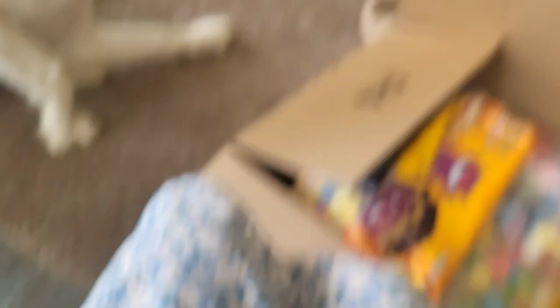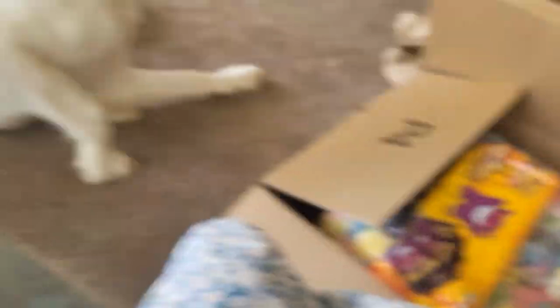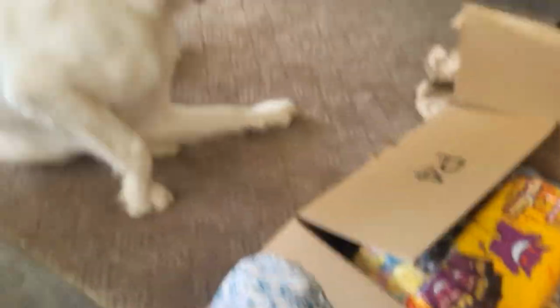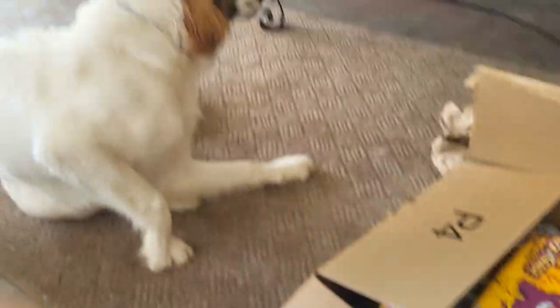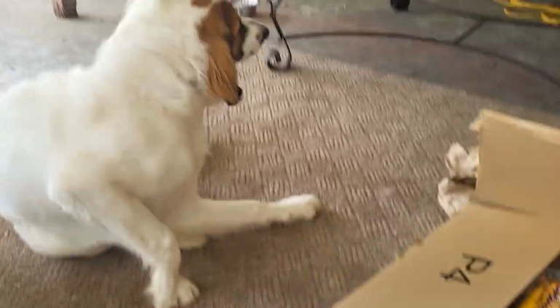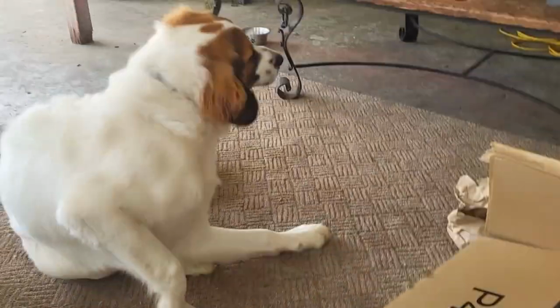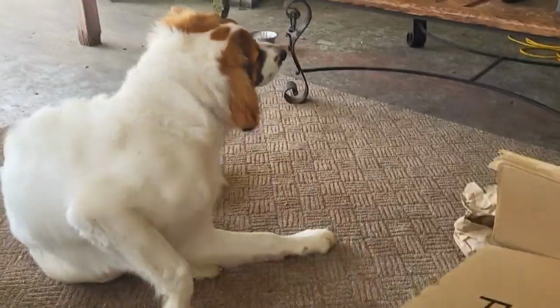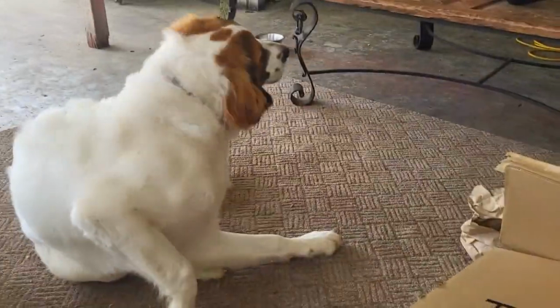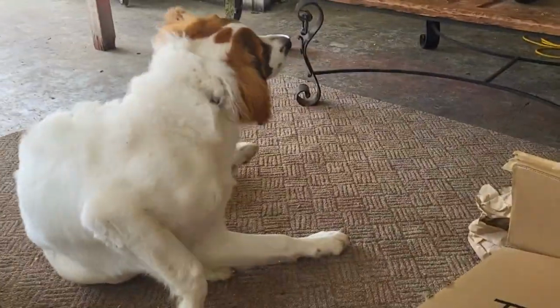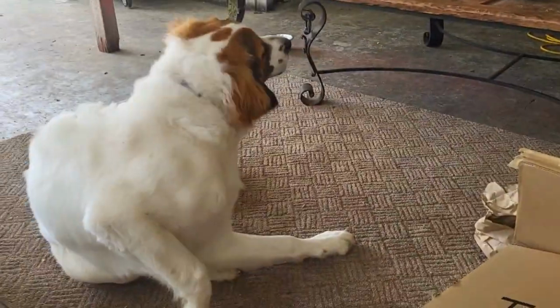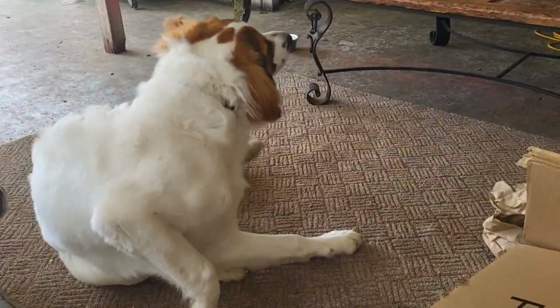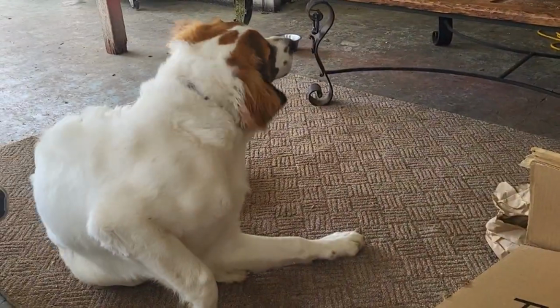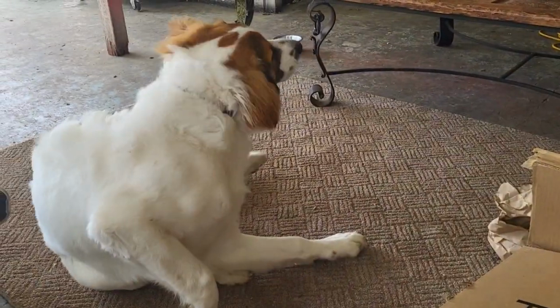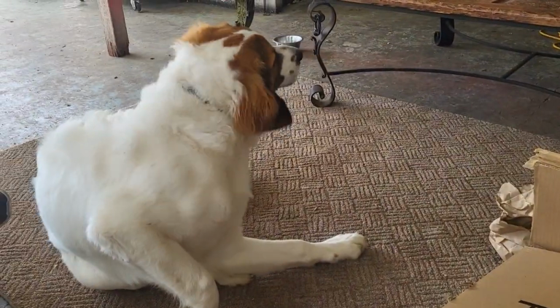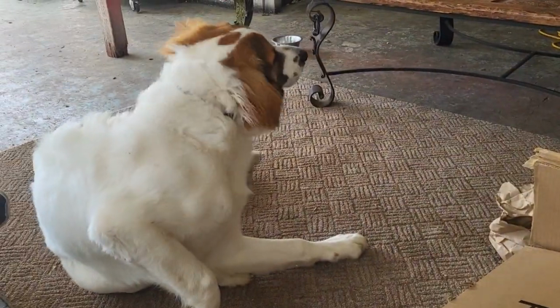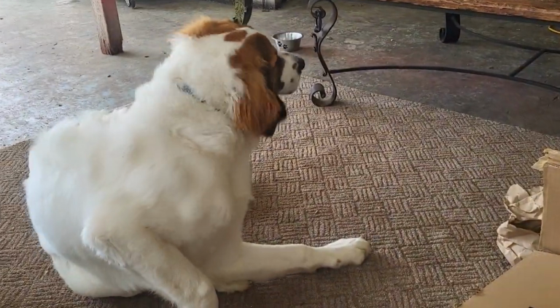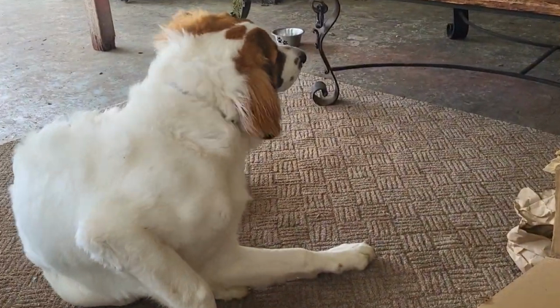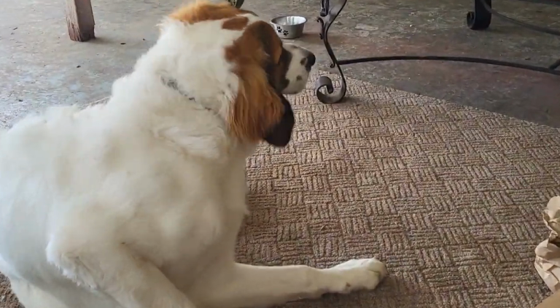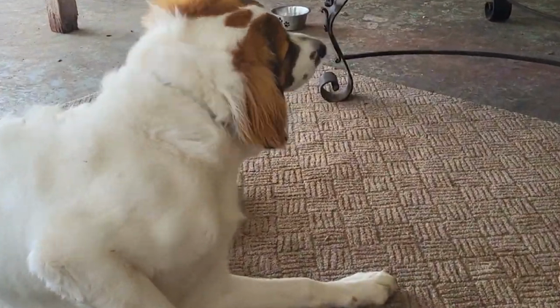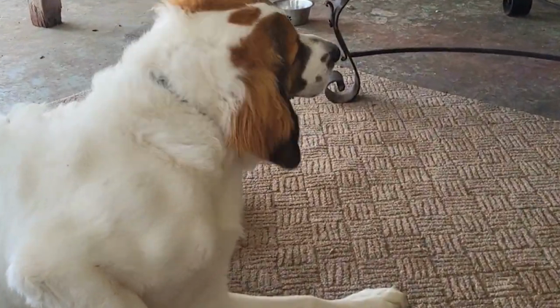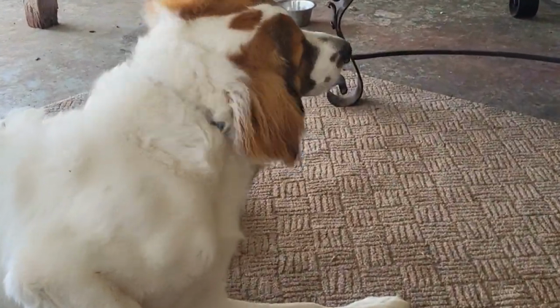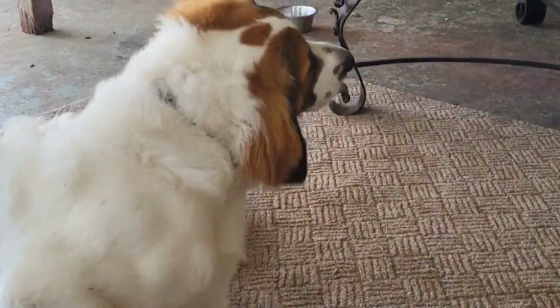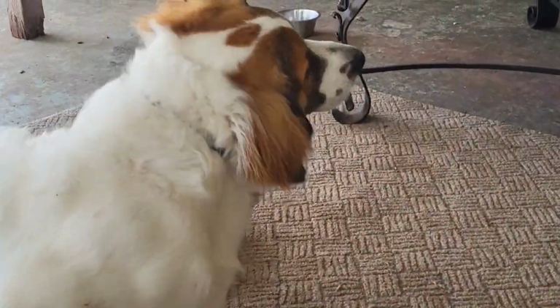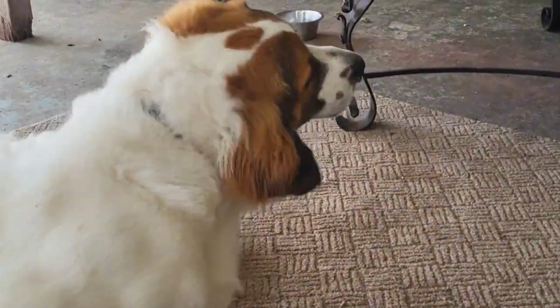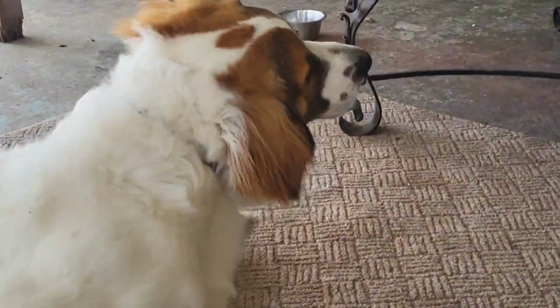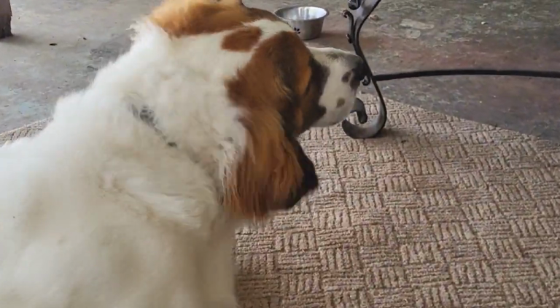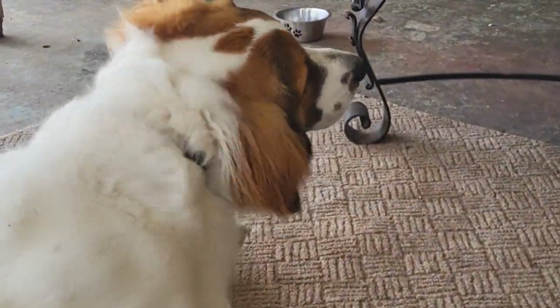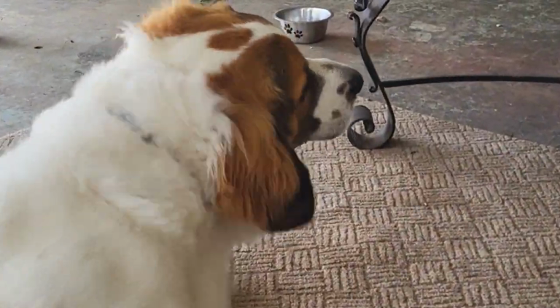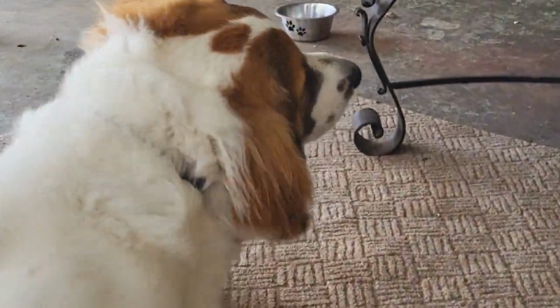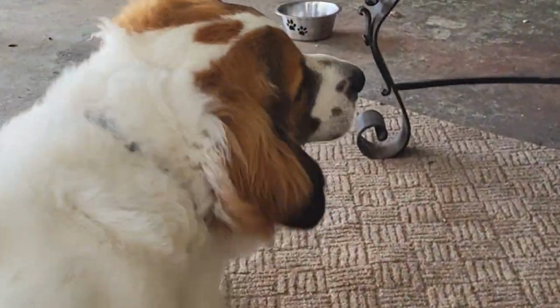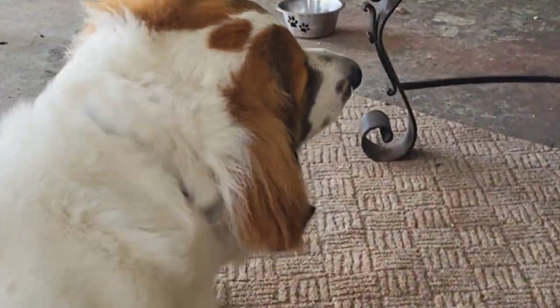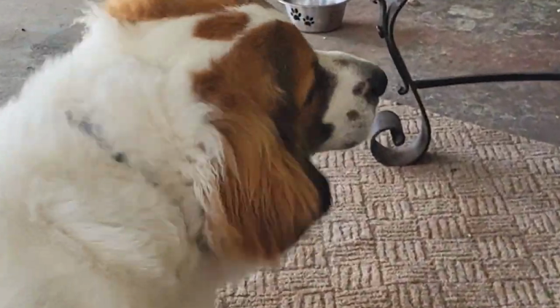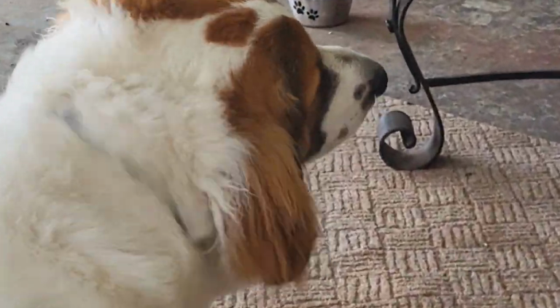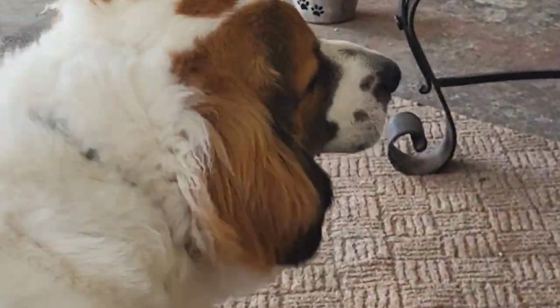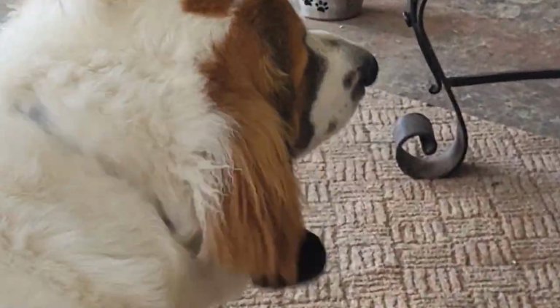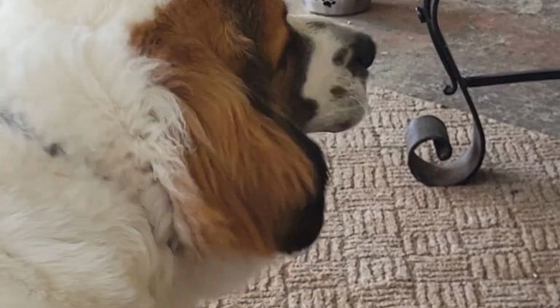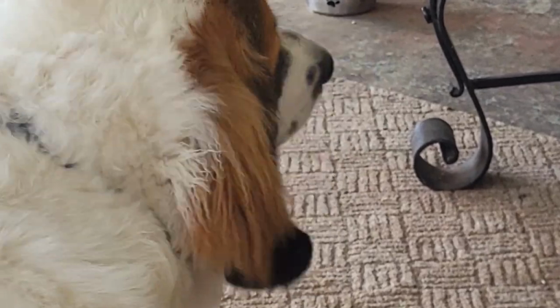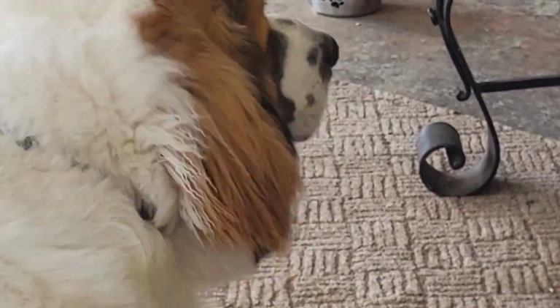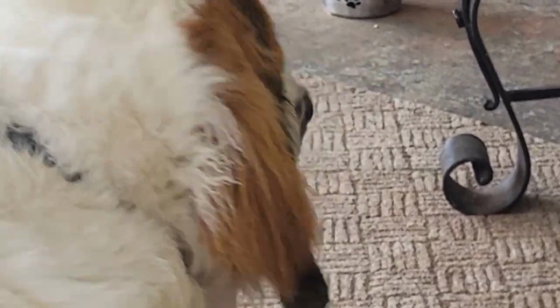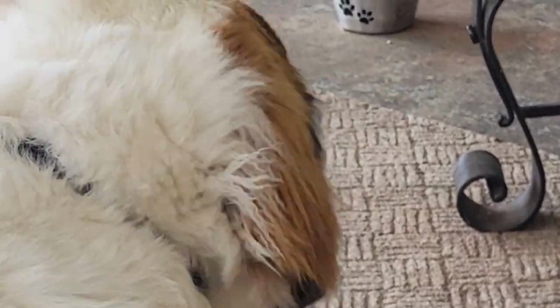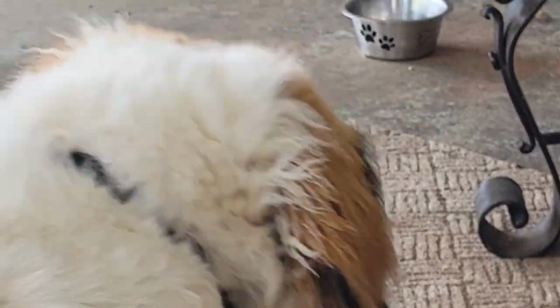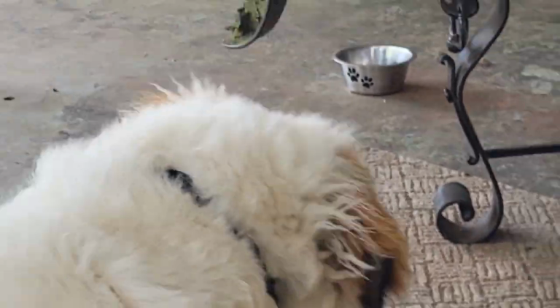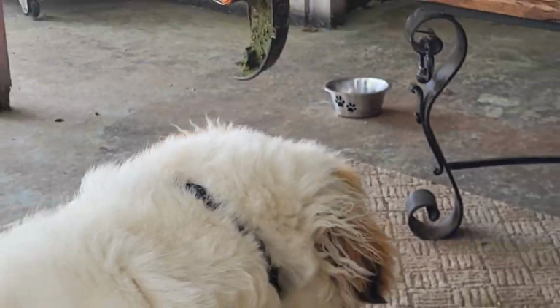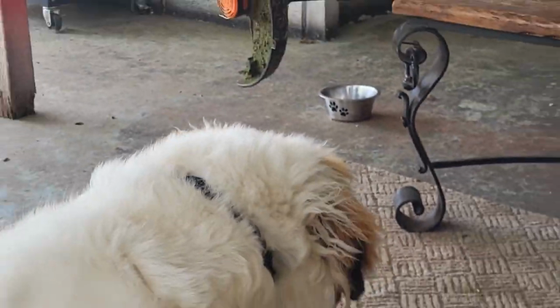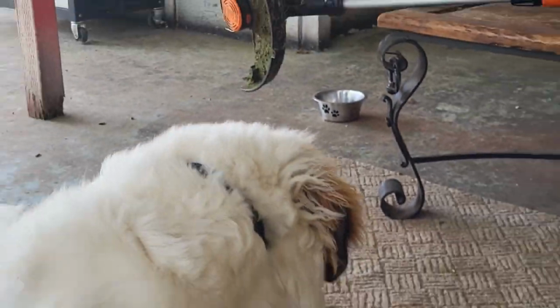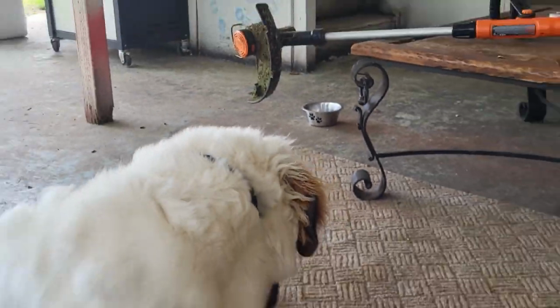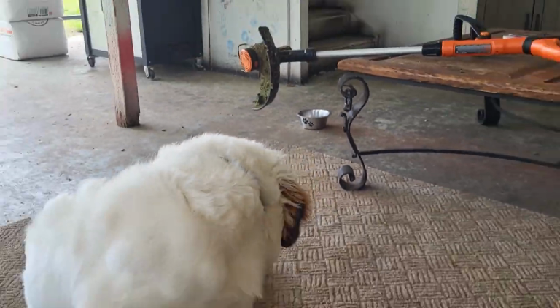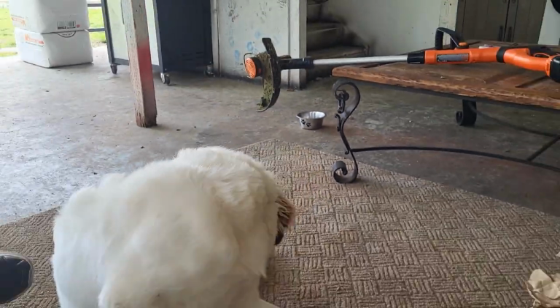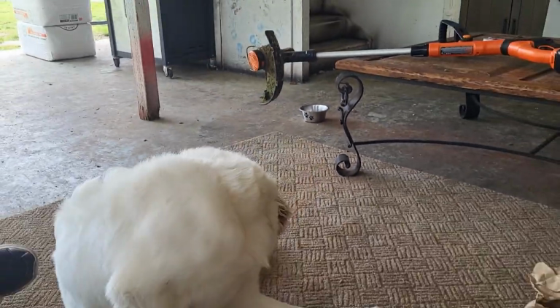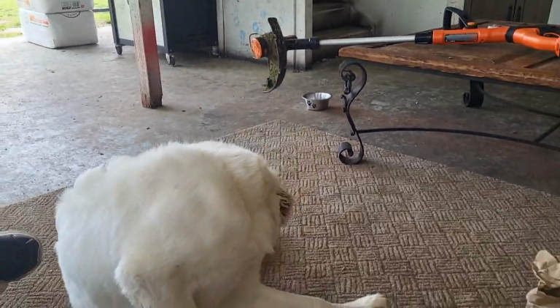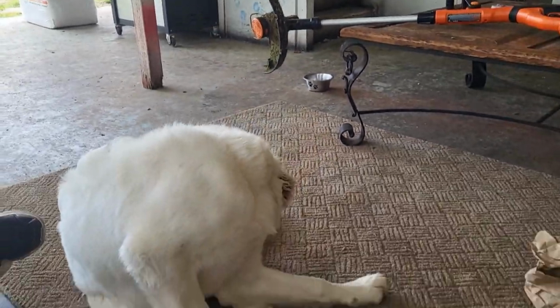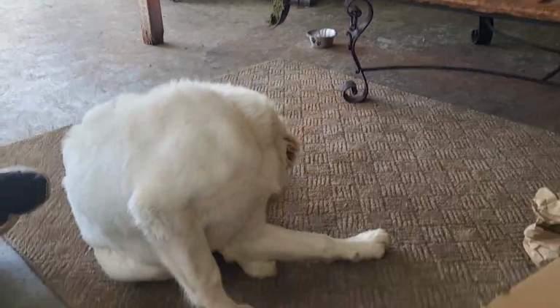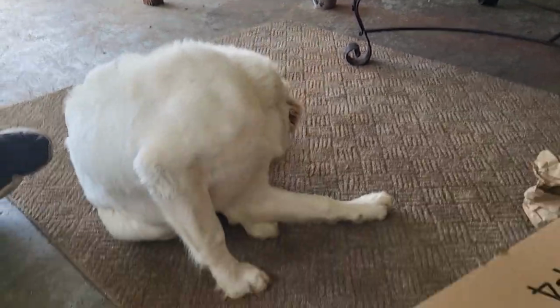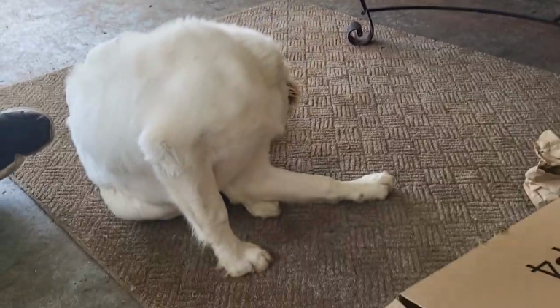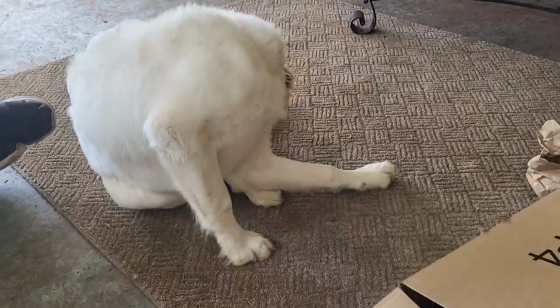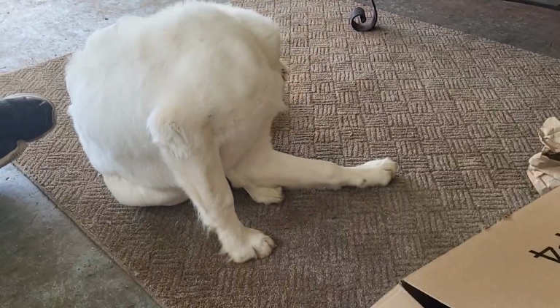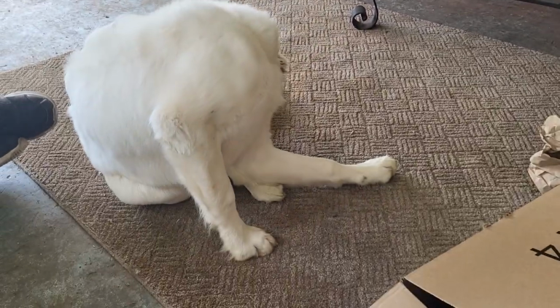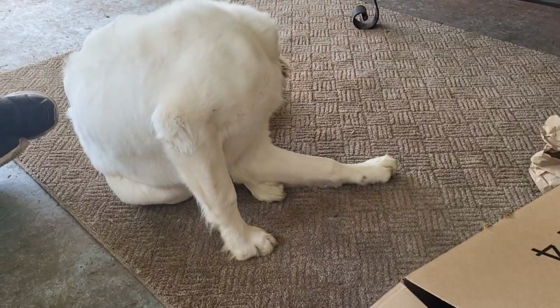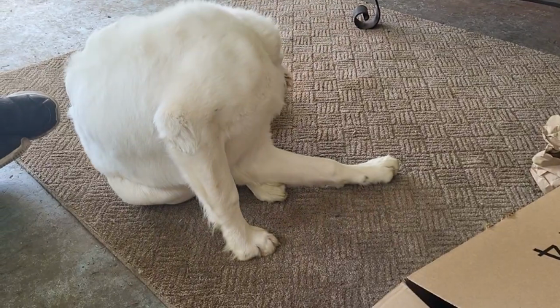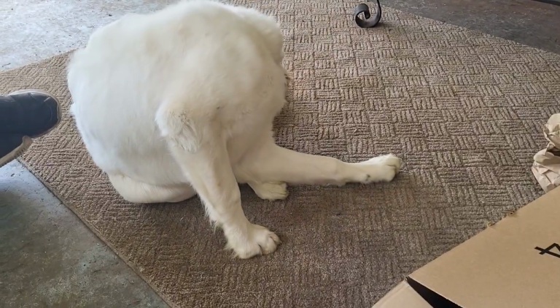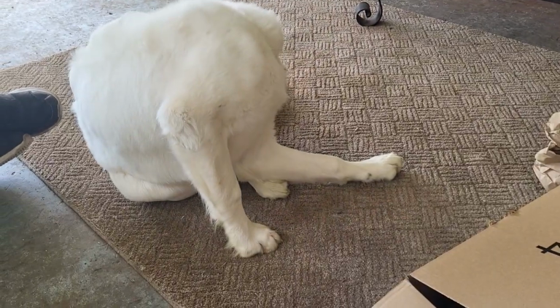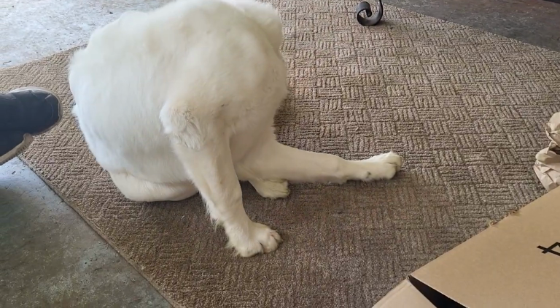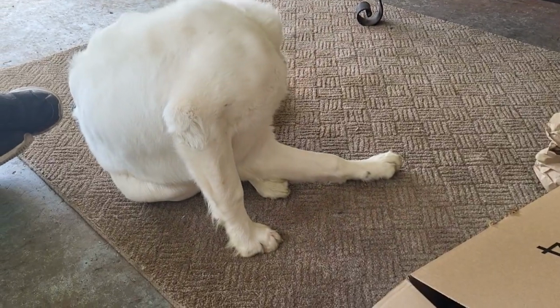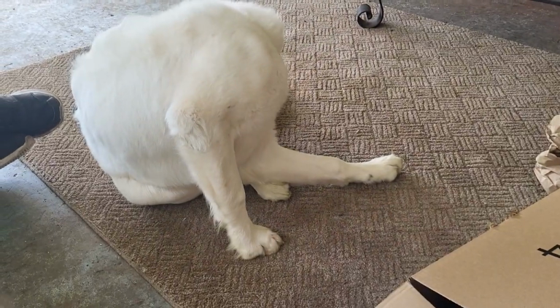And we have Yona, who has gotten incredibly big and used to be a puppy, but I don't think he's a puppy anymore.